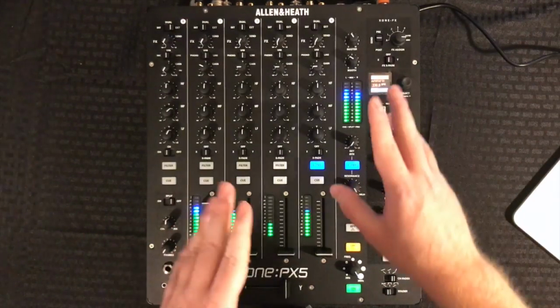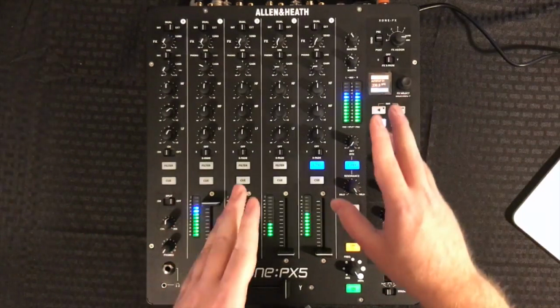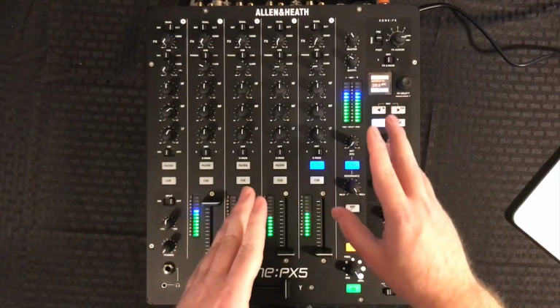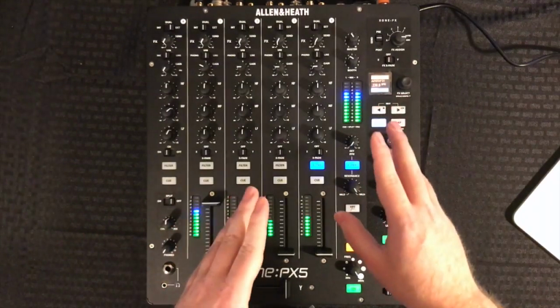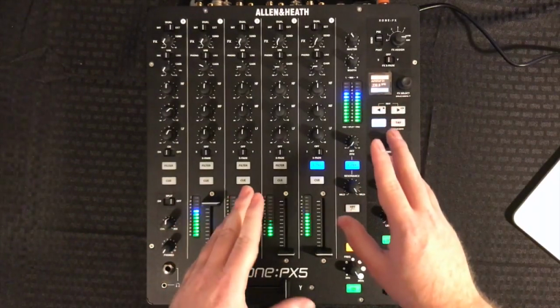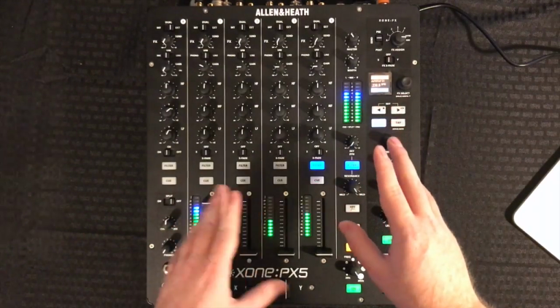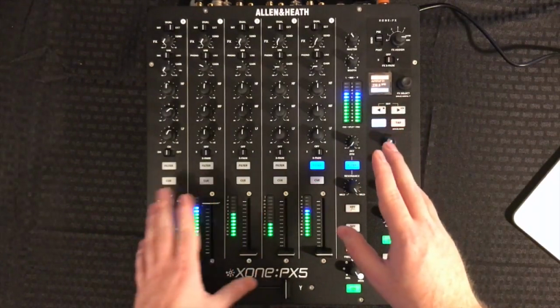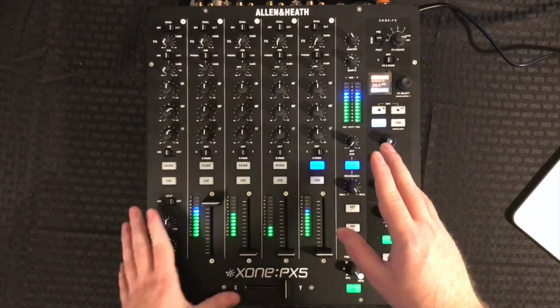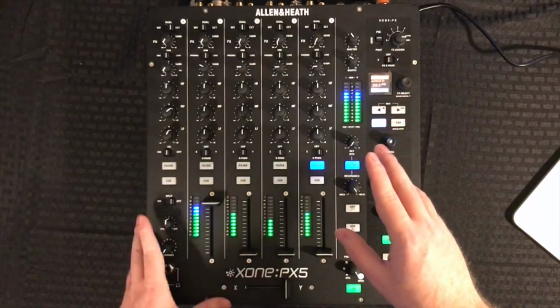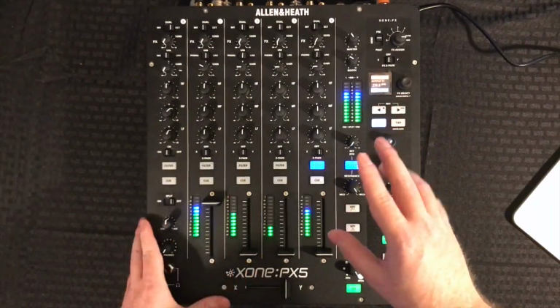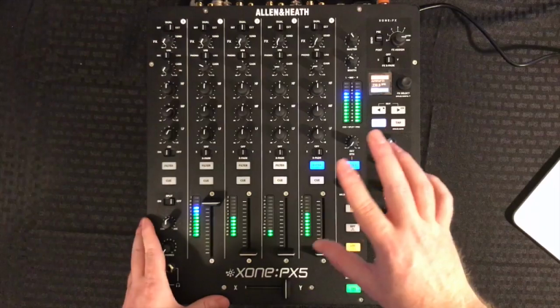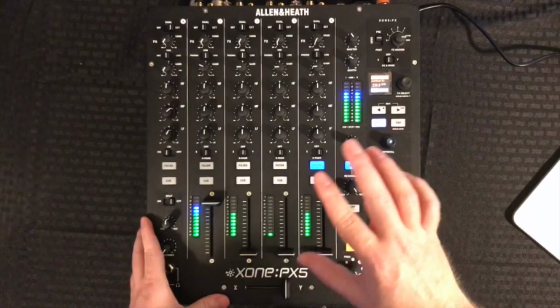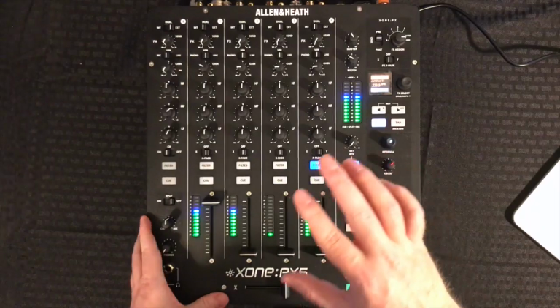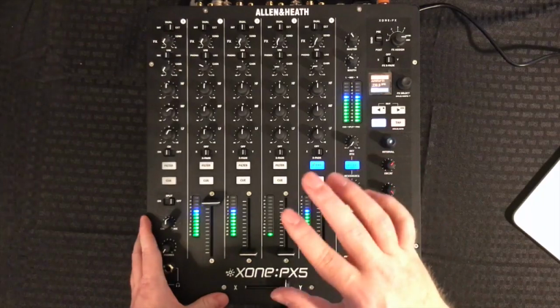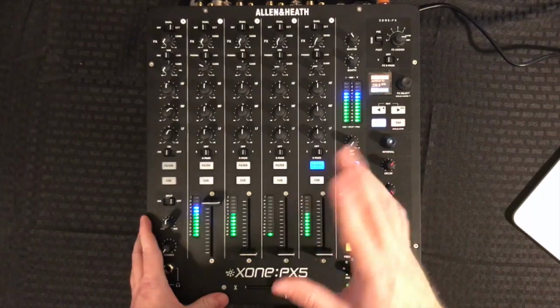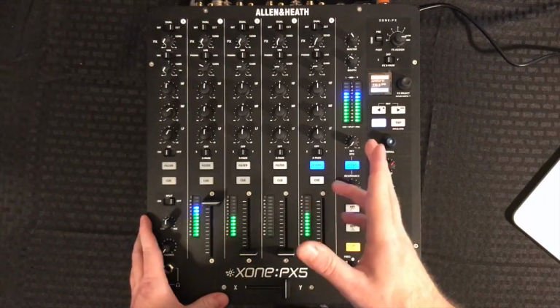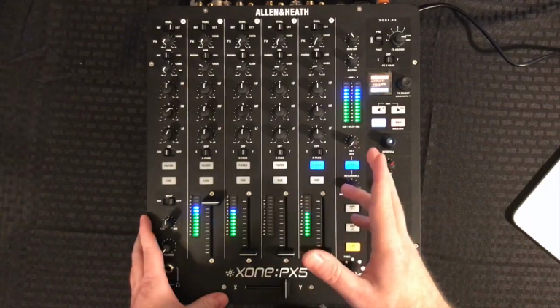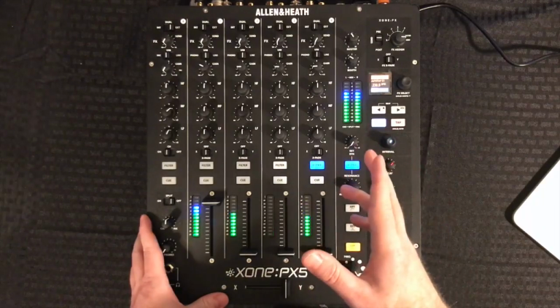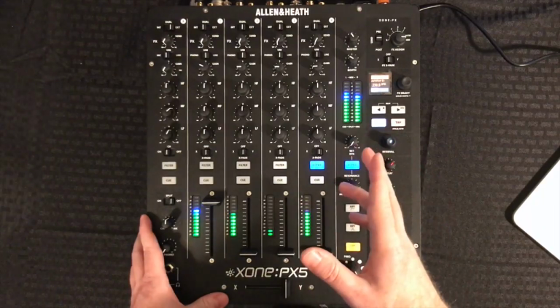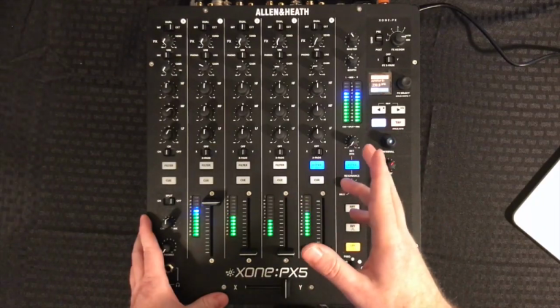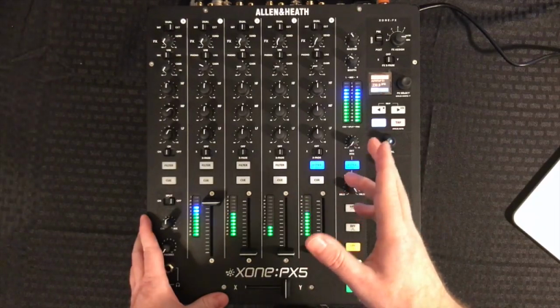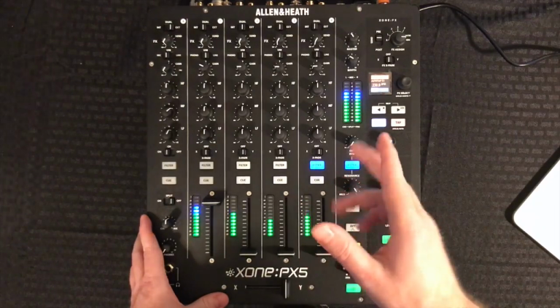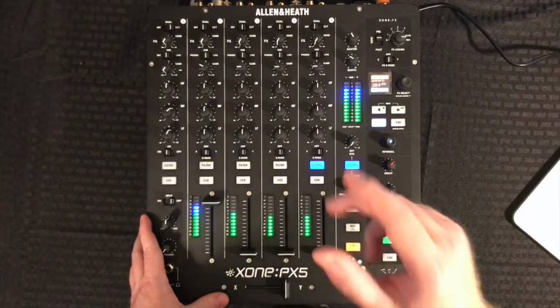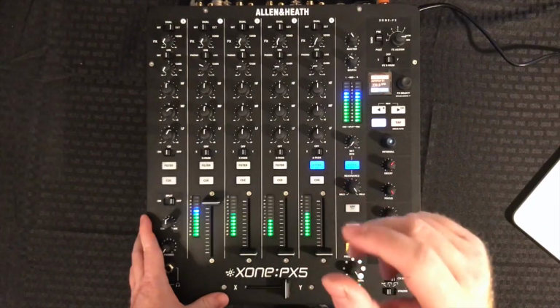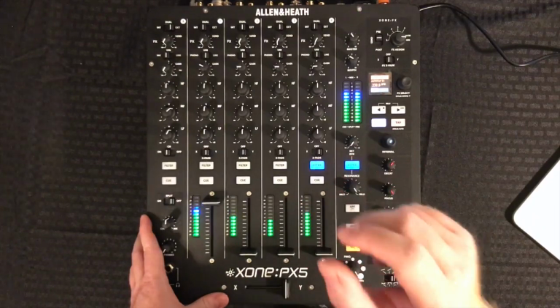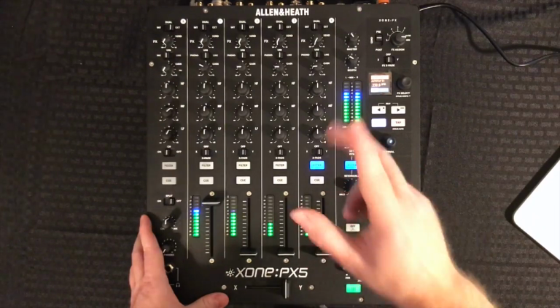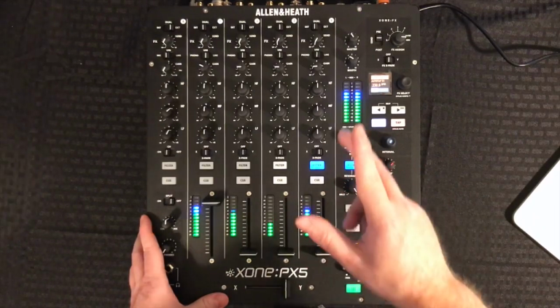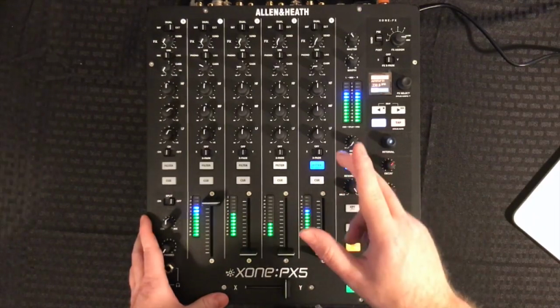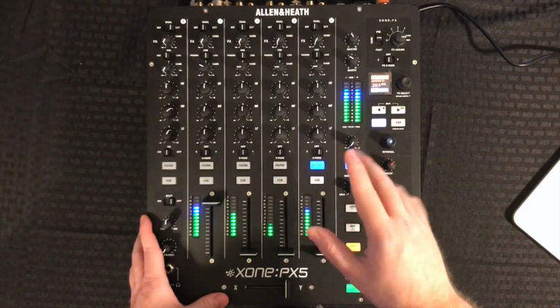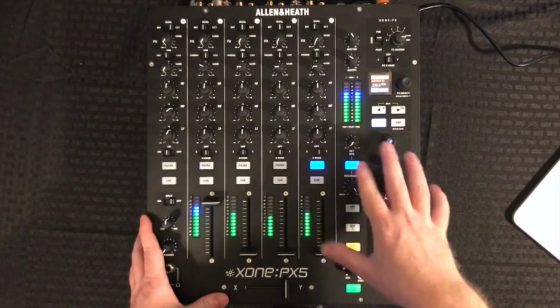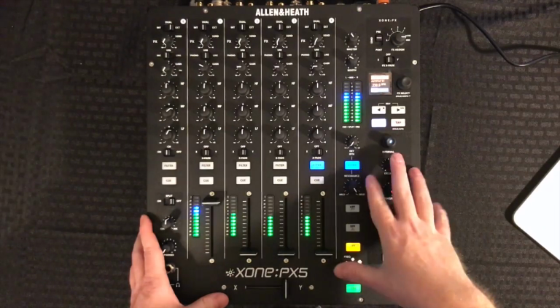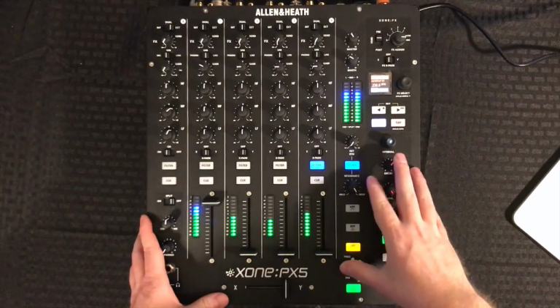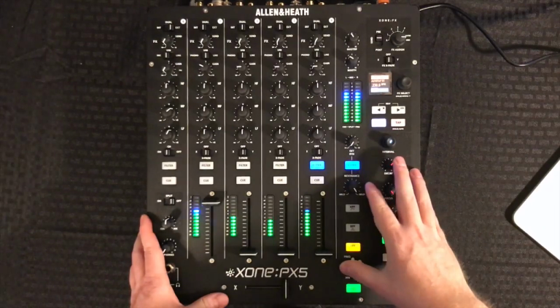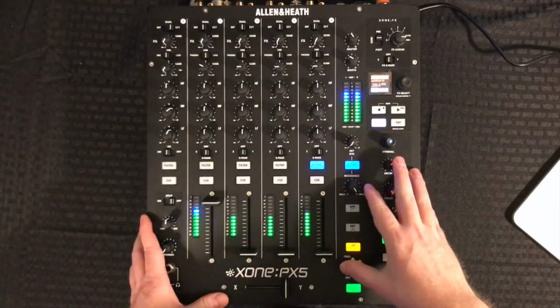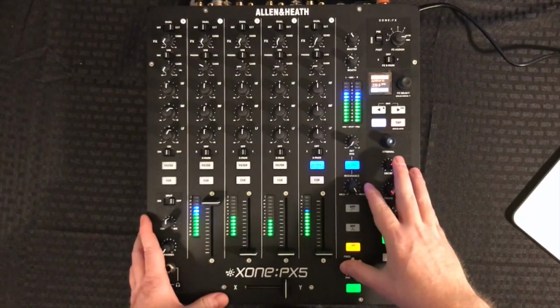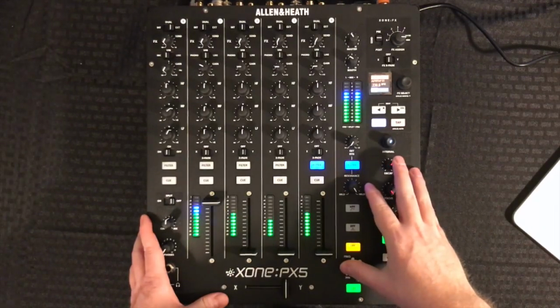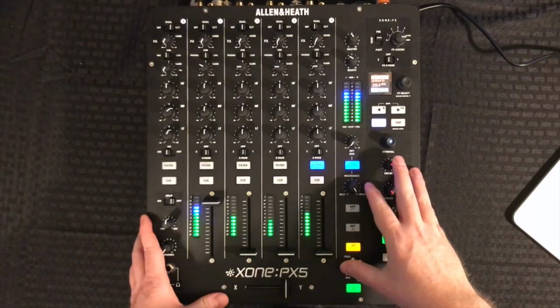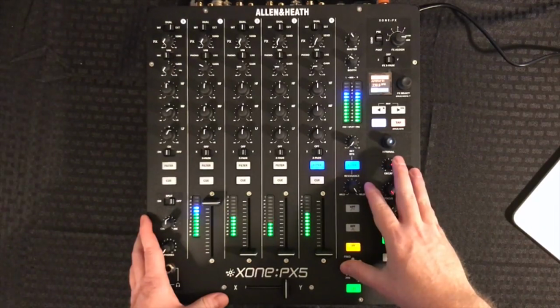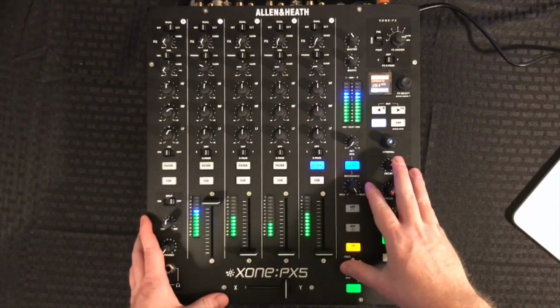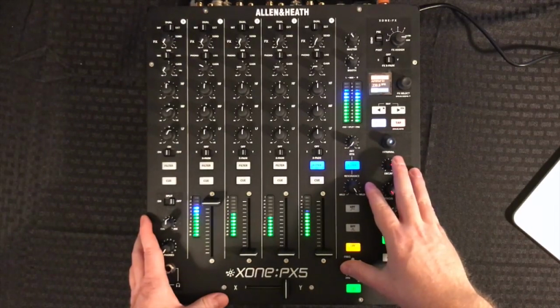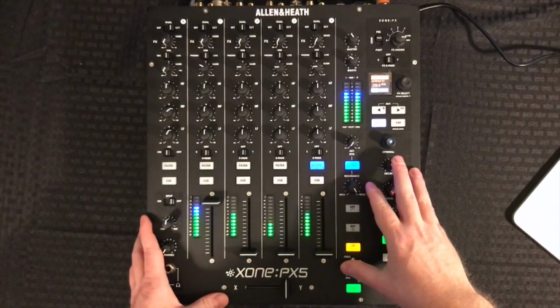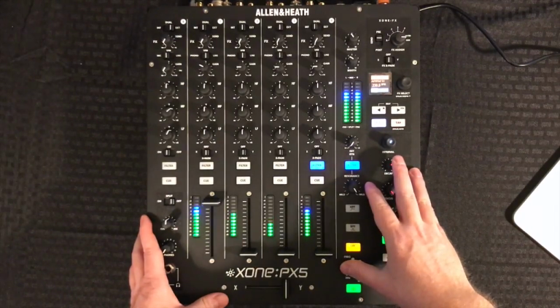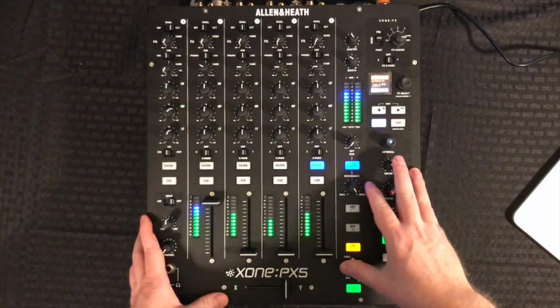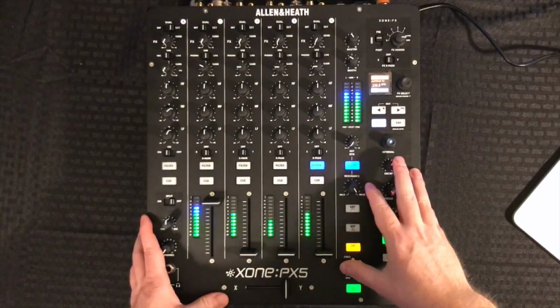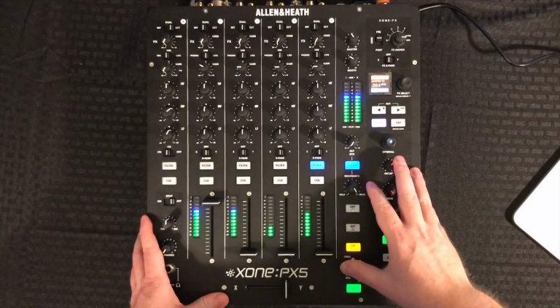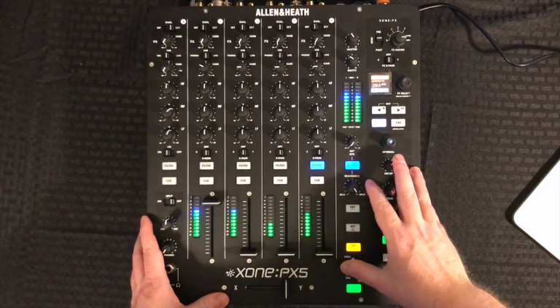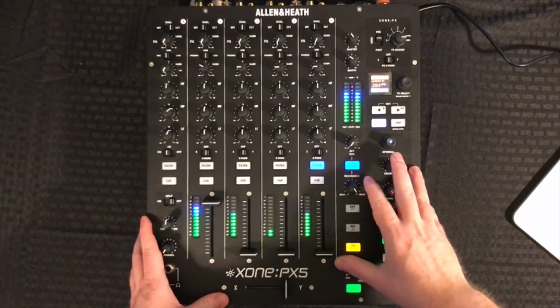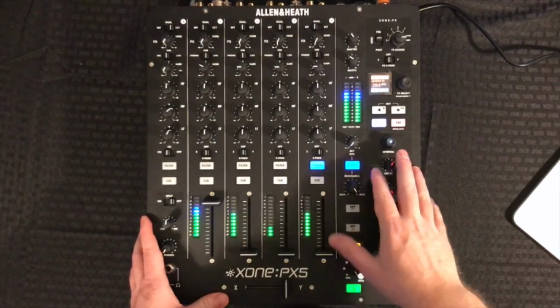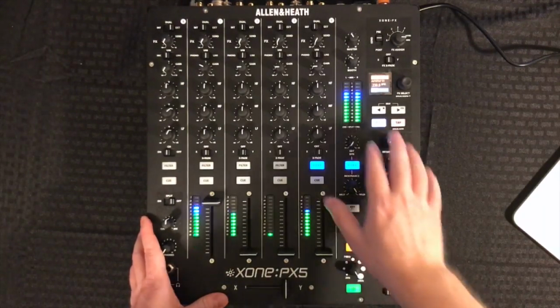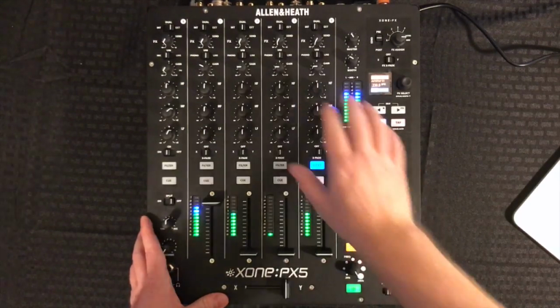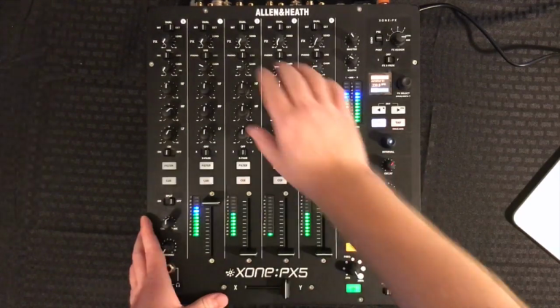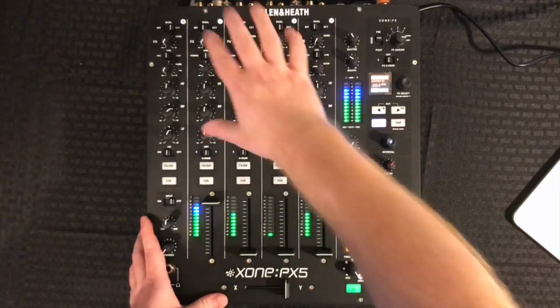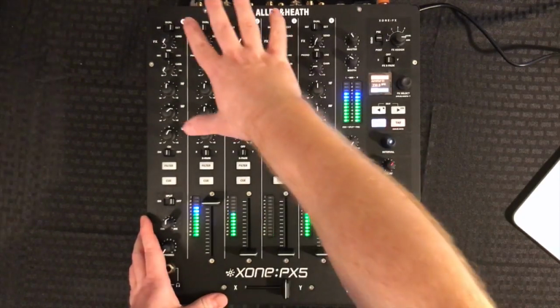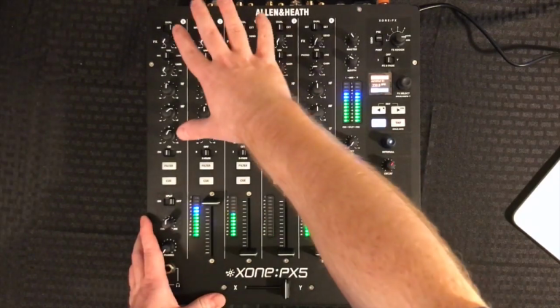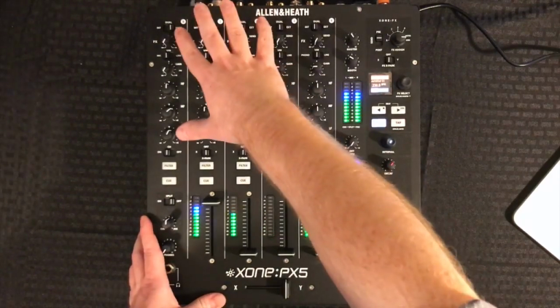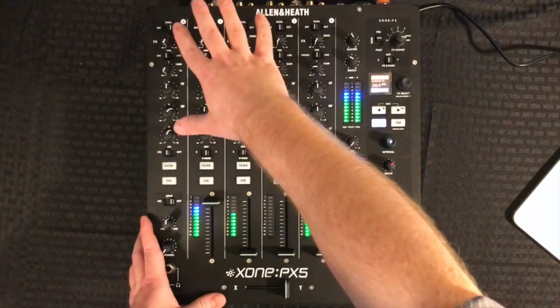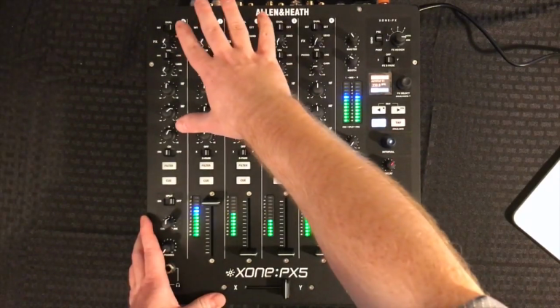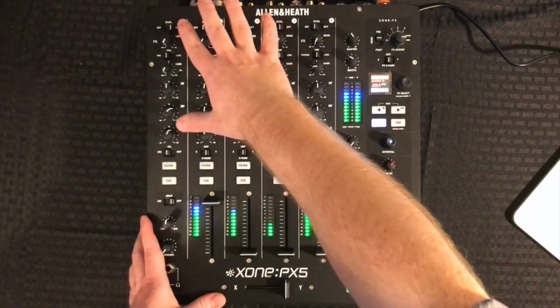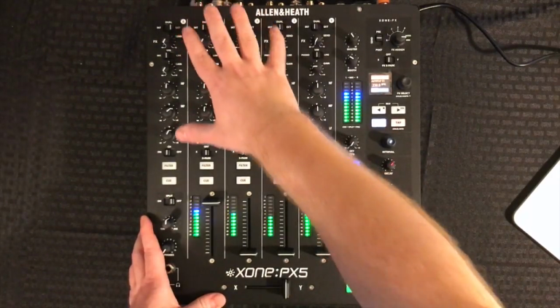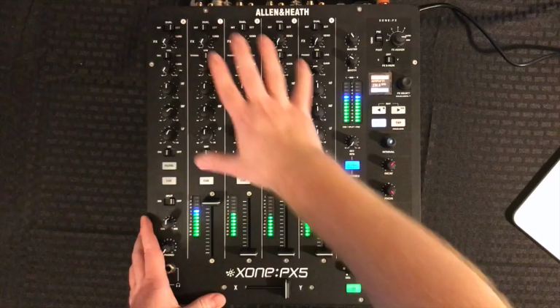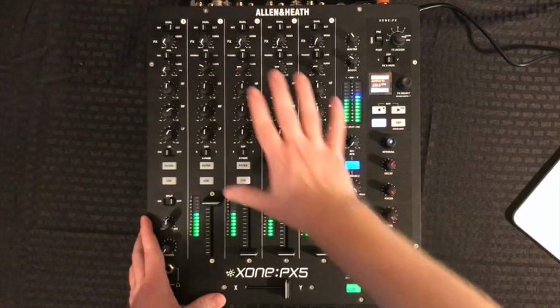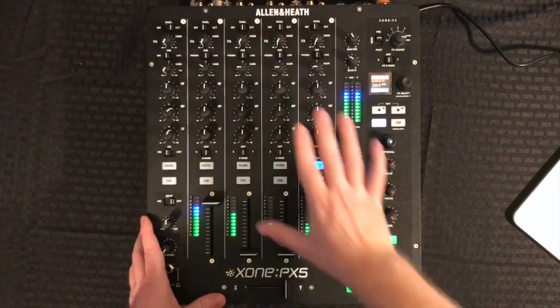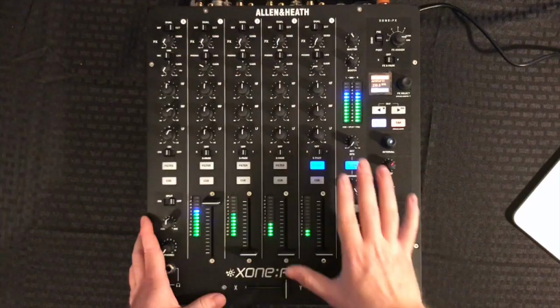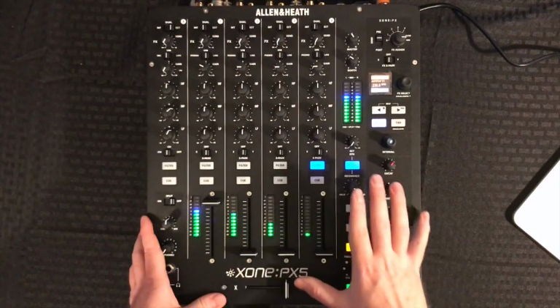So you don't have to use an external effects module if you don't want to, but you can bridge it in if you want to layer your effects. What I'm going to do is start from the top and go down to the bottom.